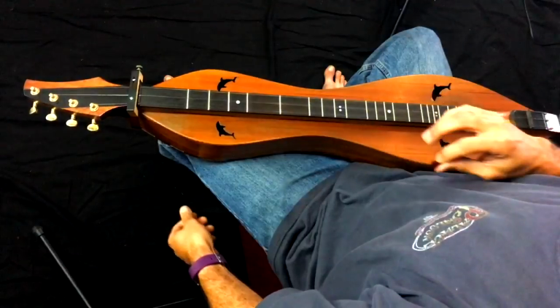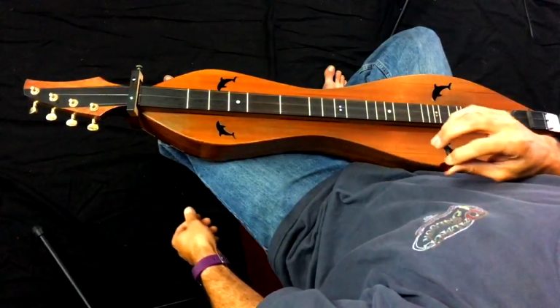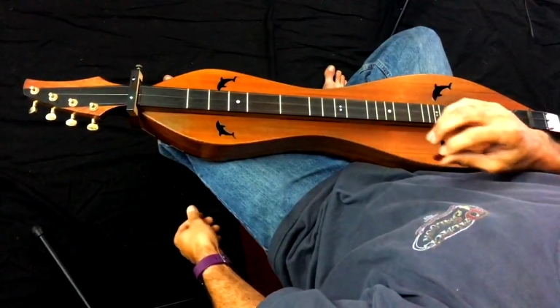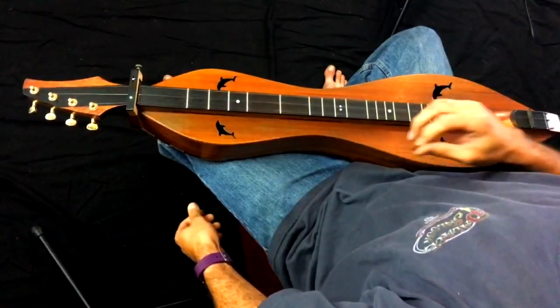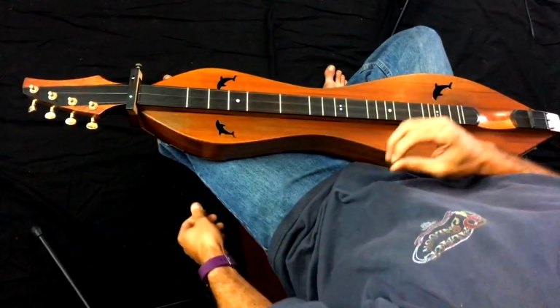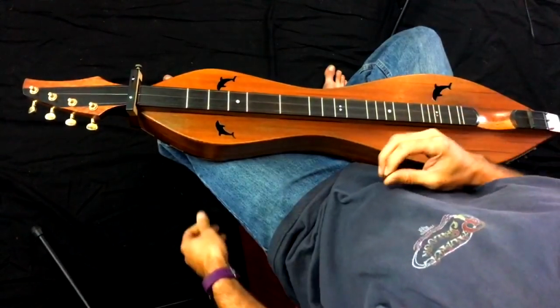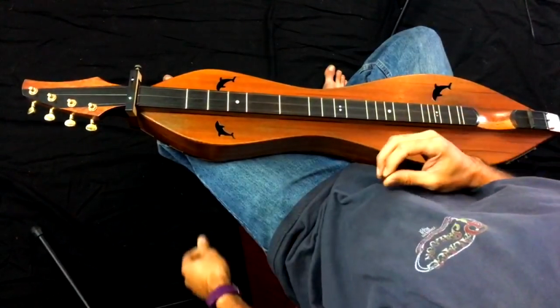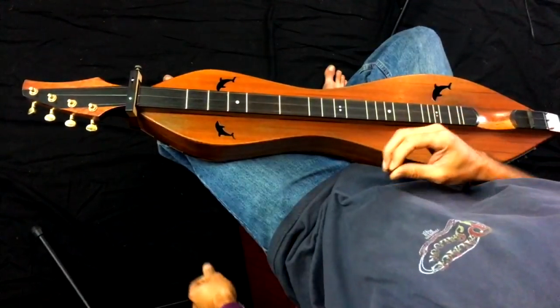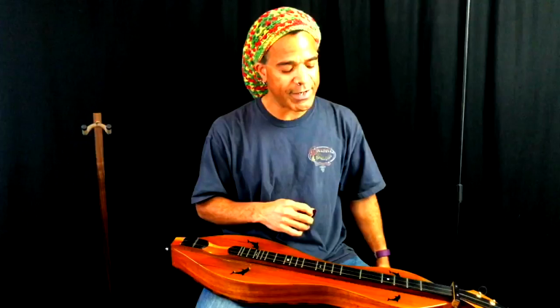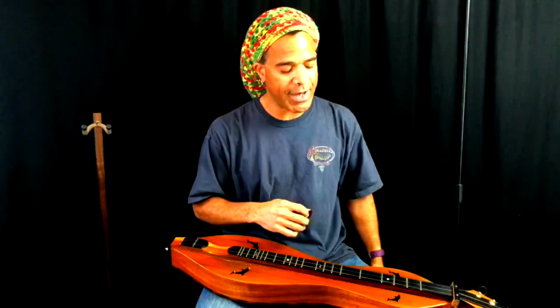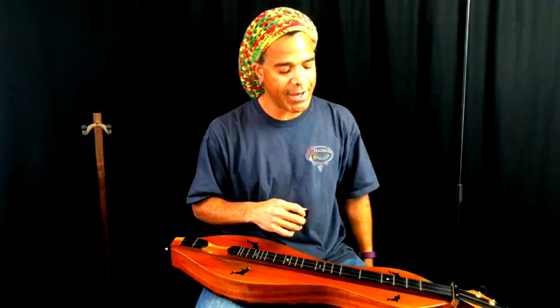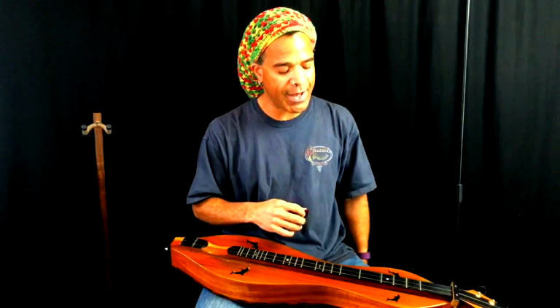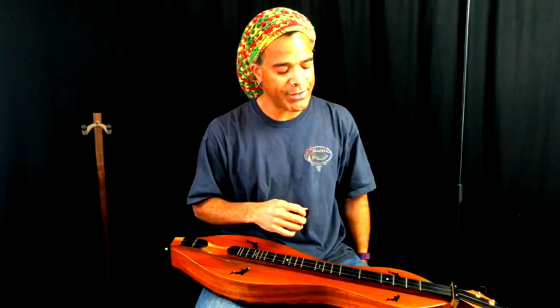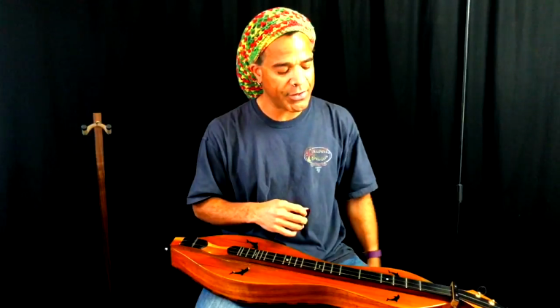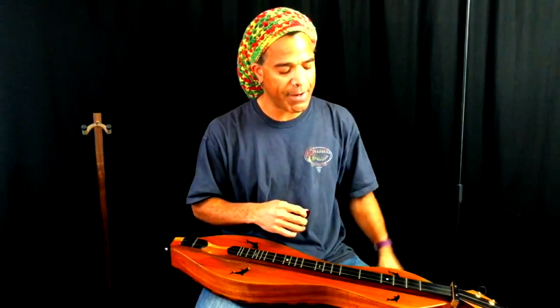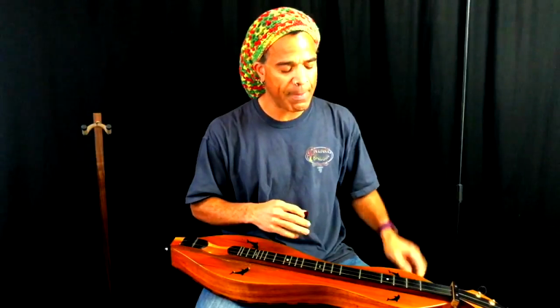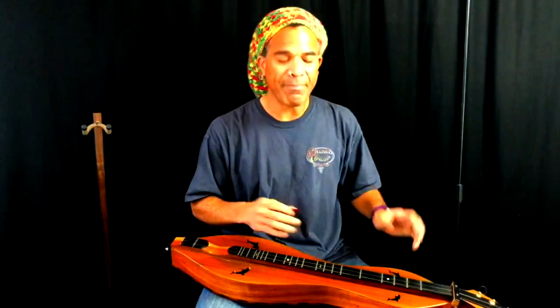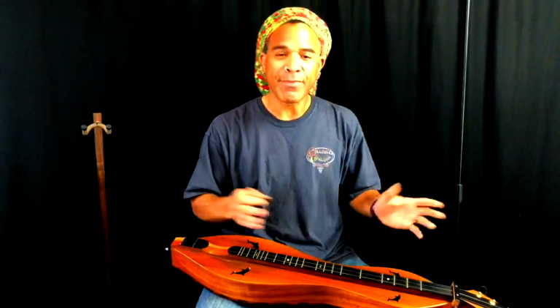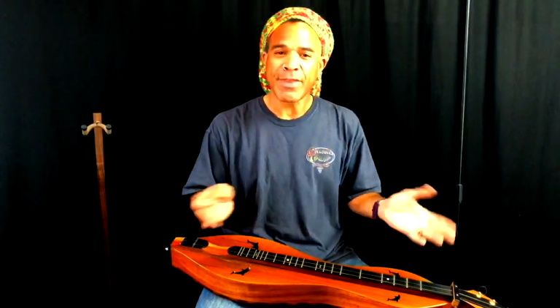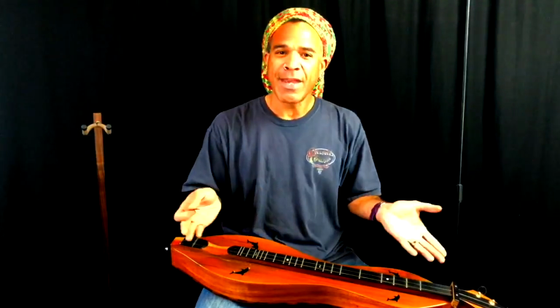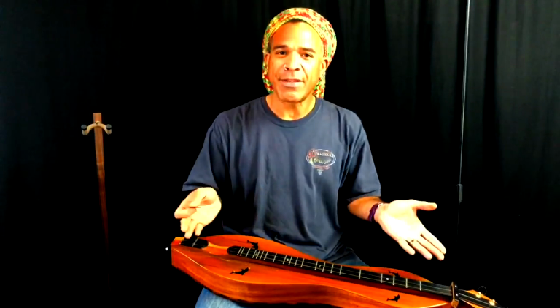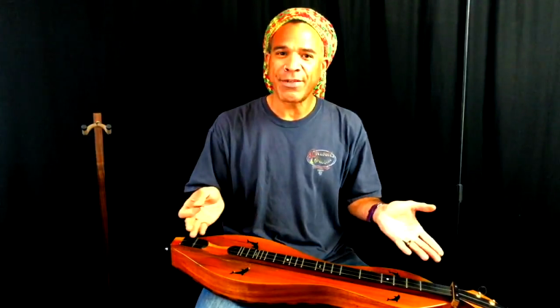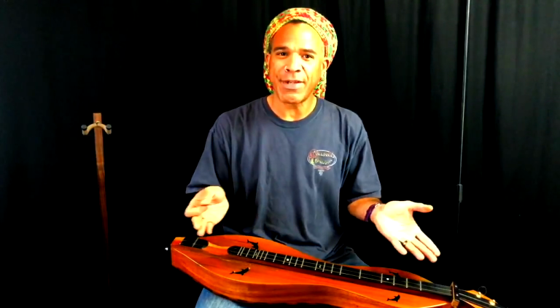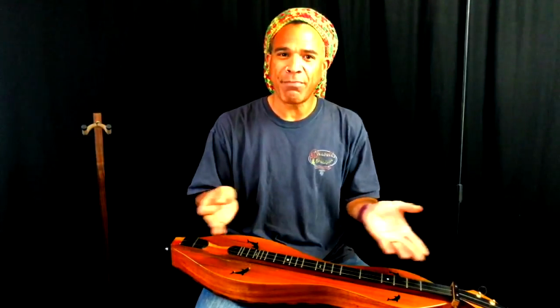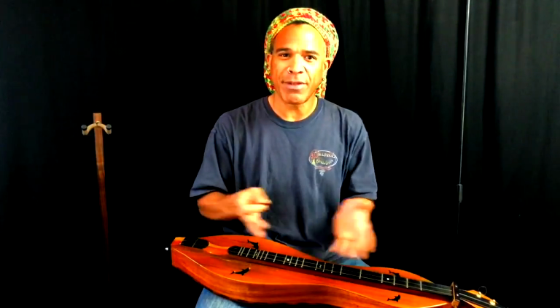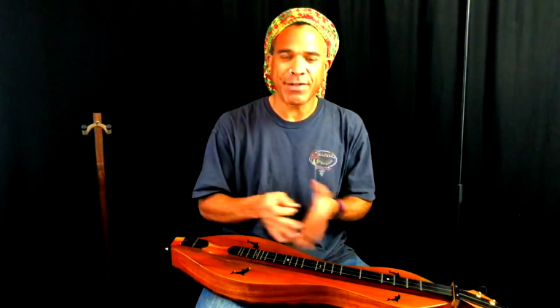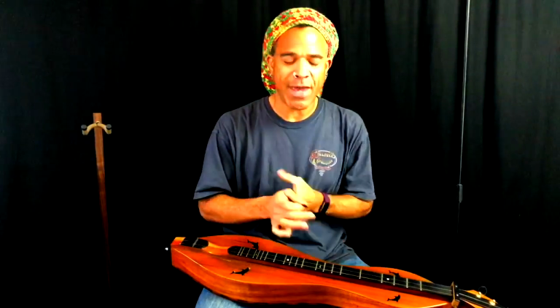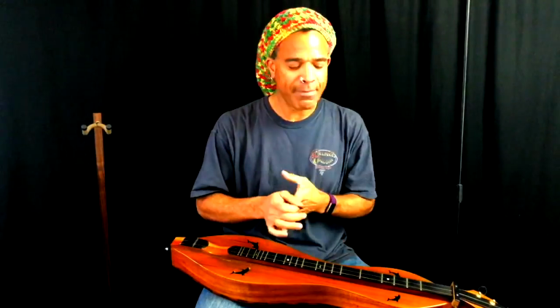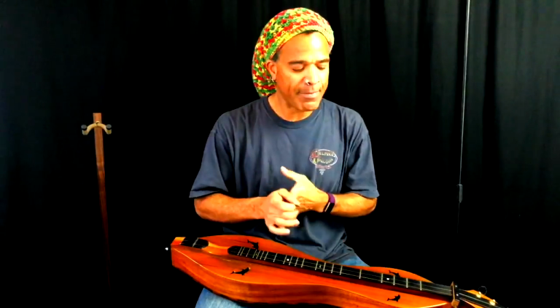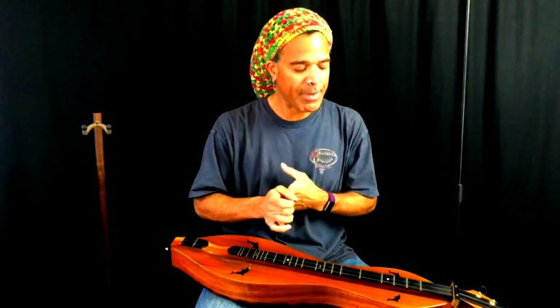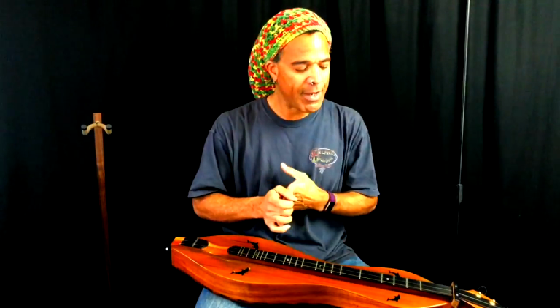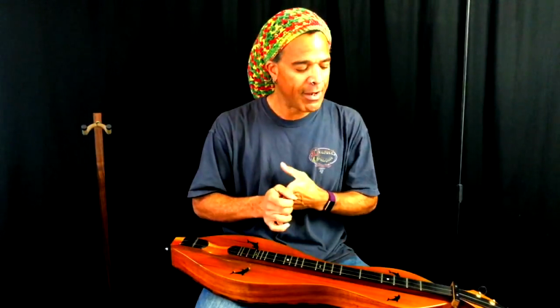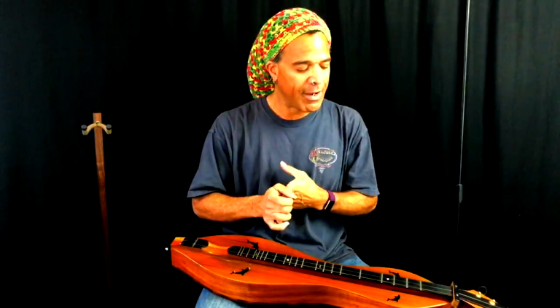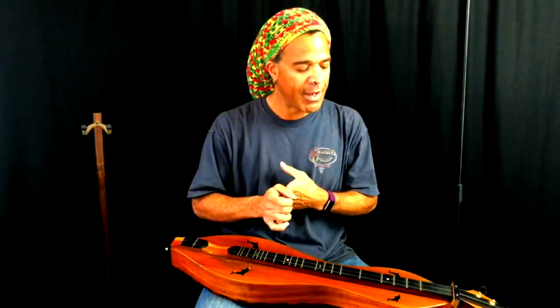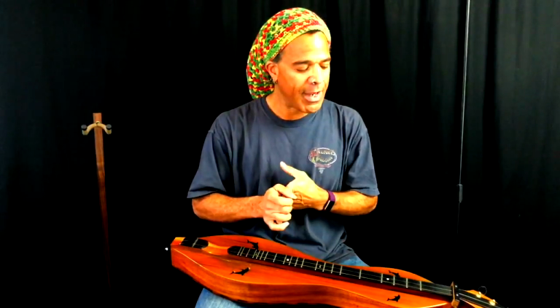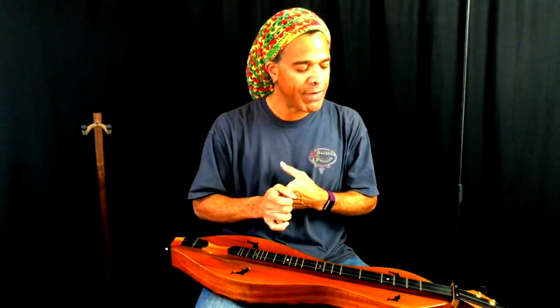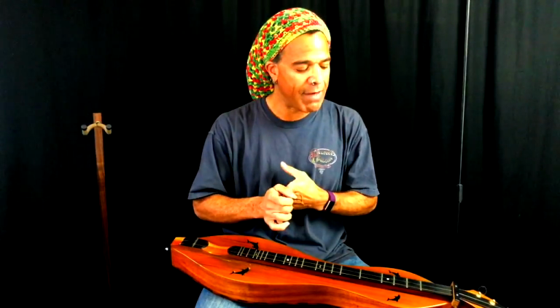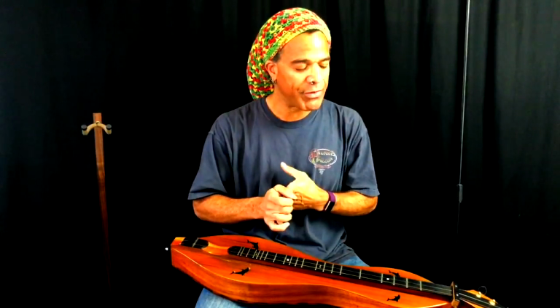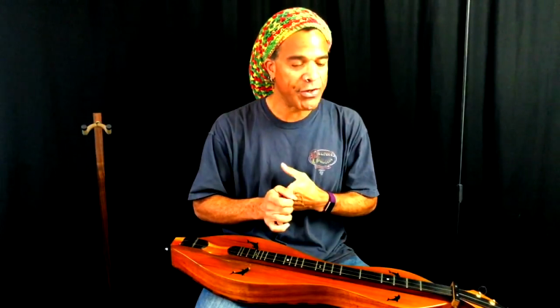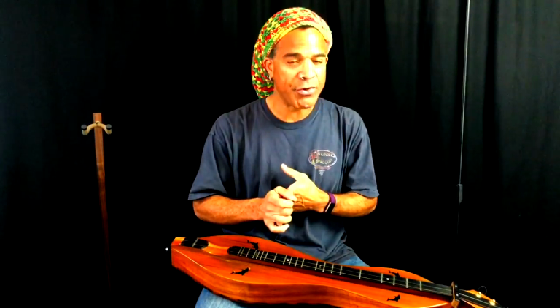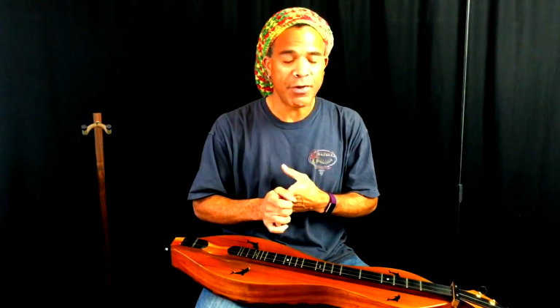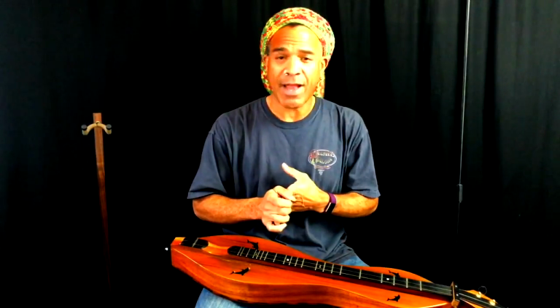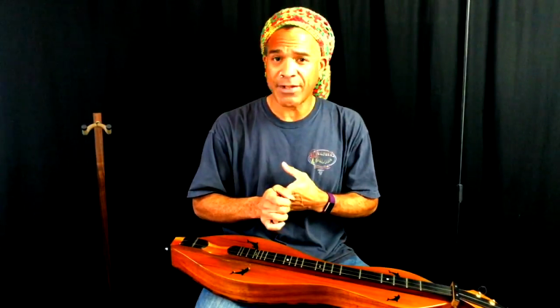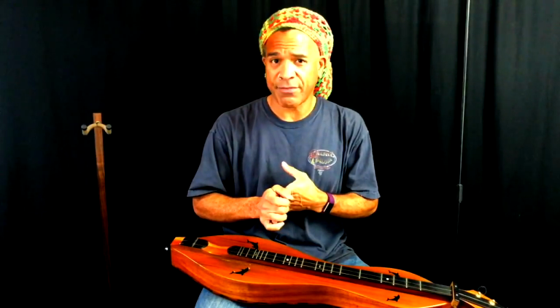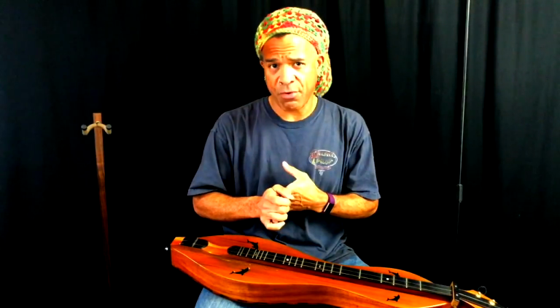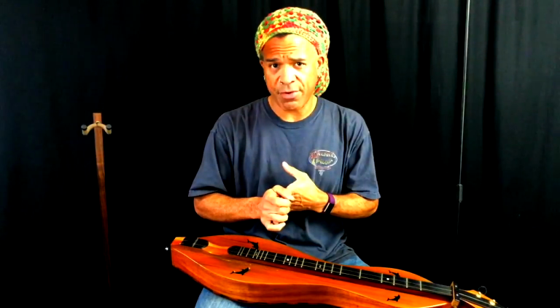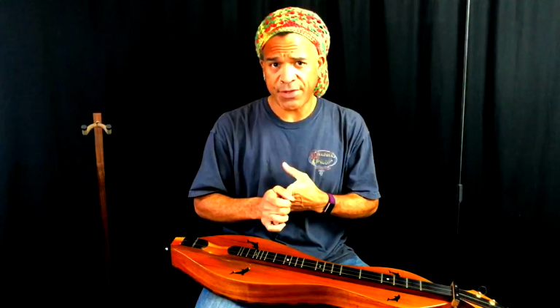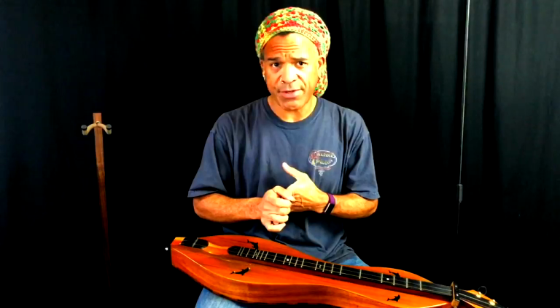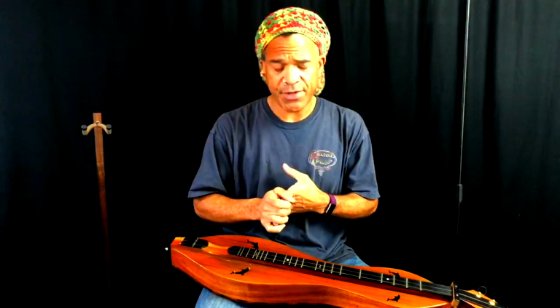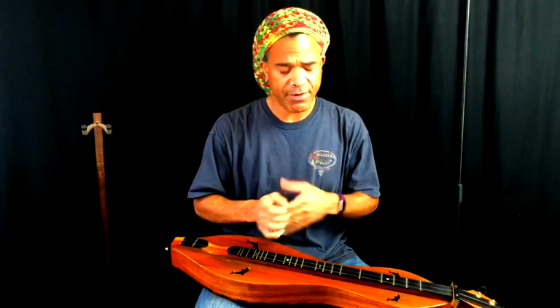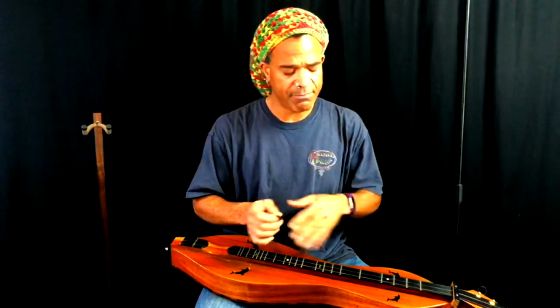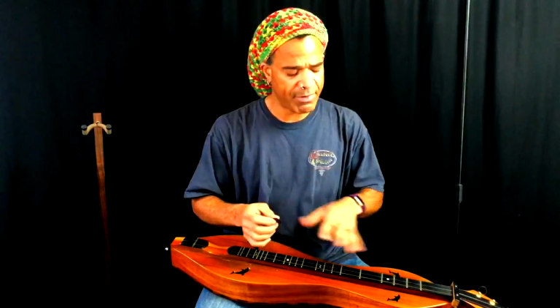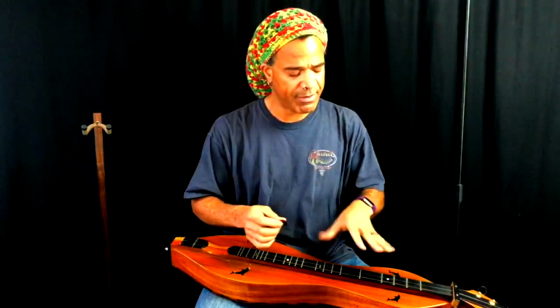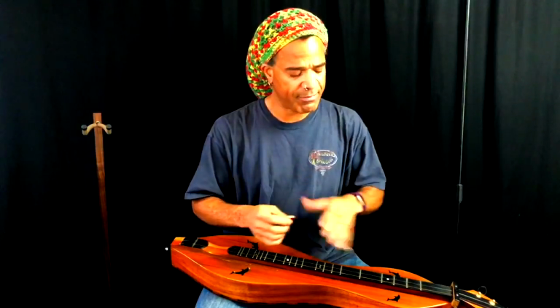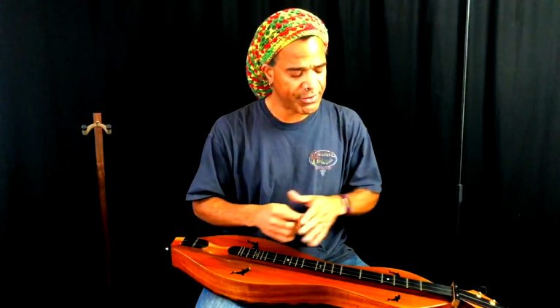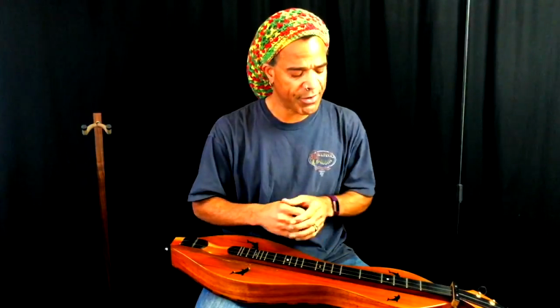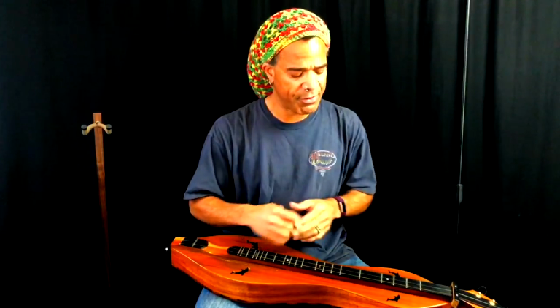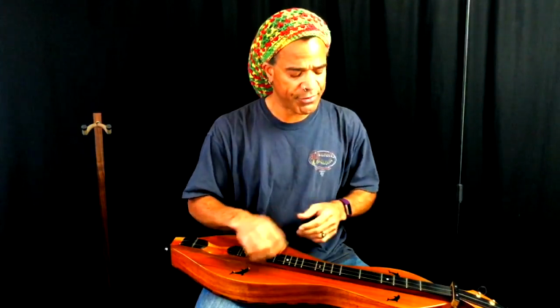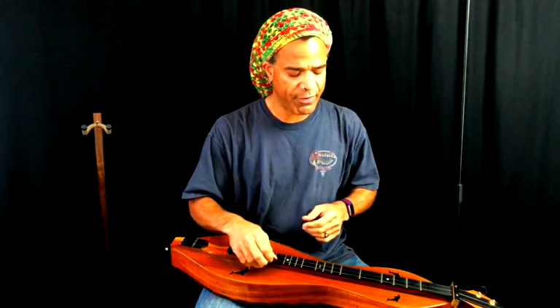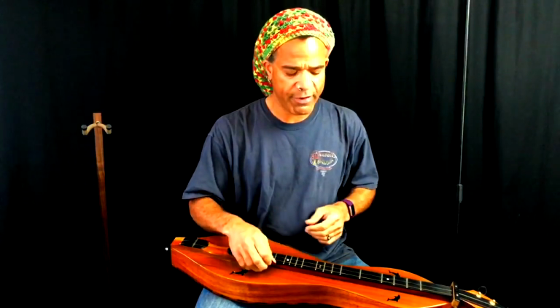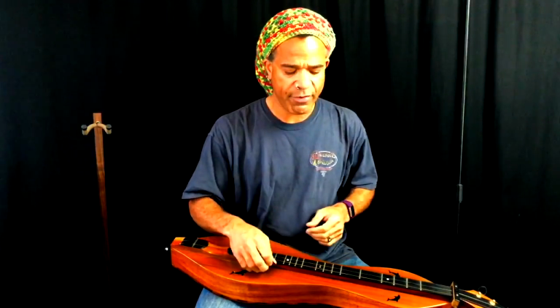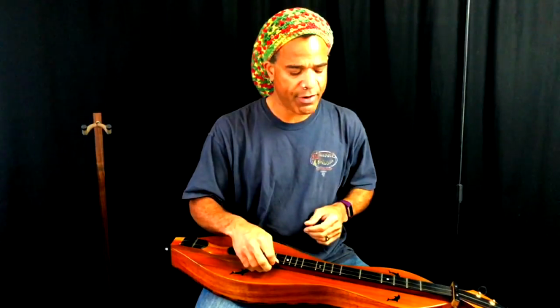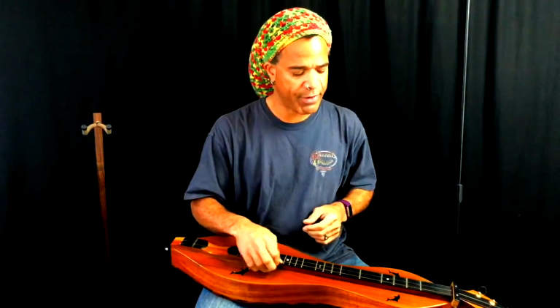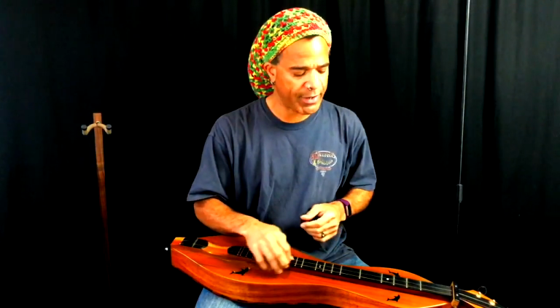And now we're in DAA tuning. It's as simple as that. If you have a tuner, that's of course easier, but this goes very, very quickly.